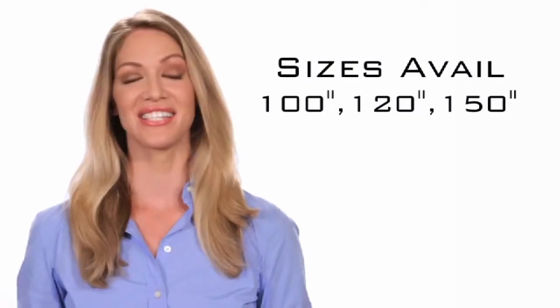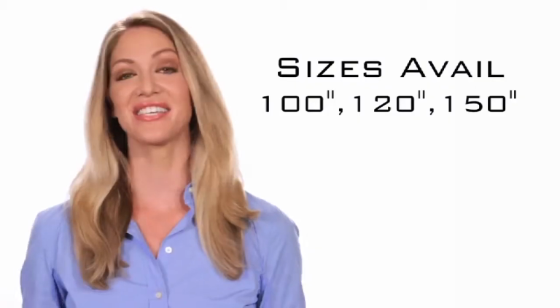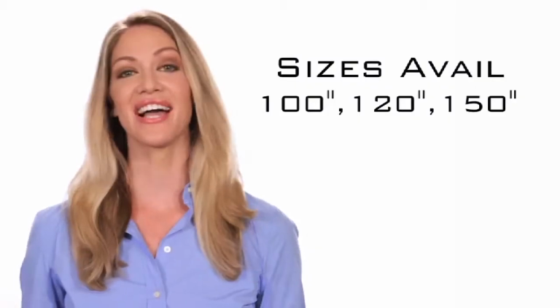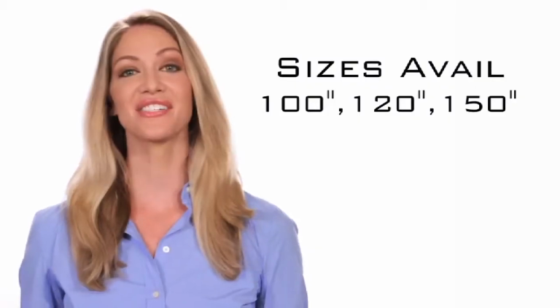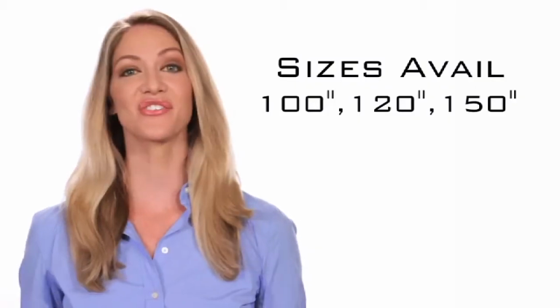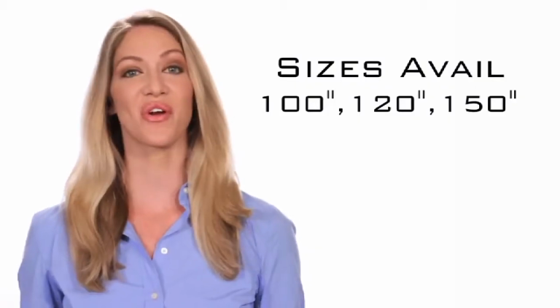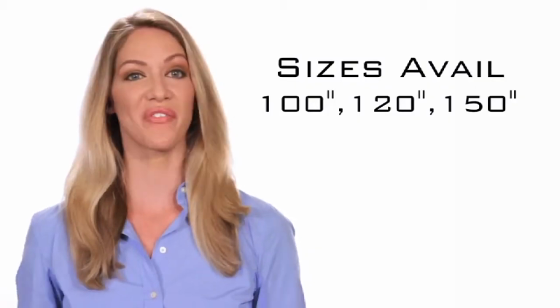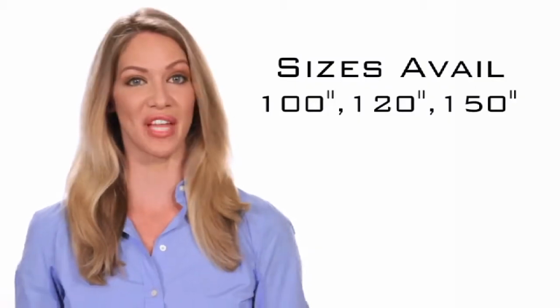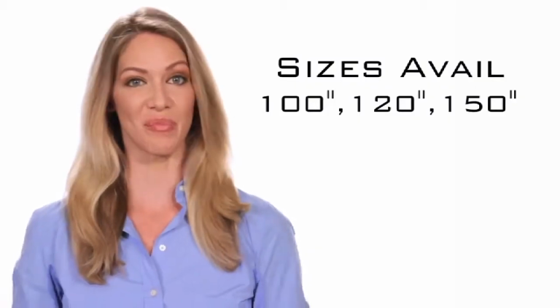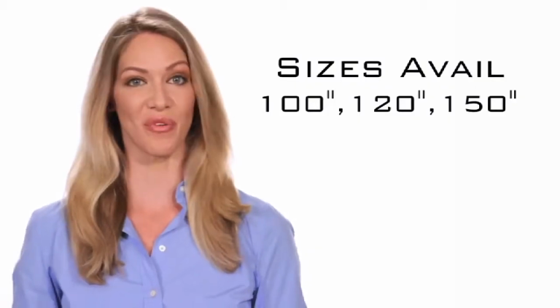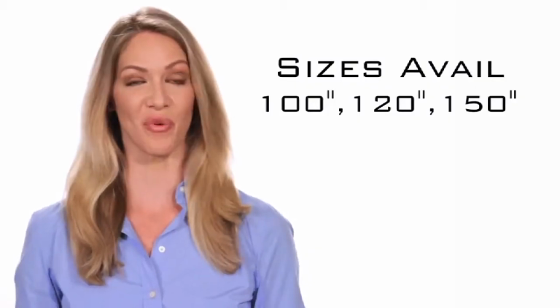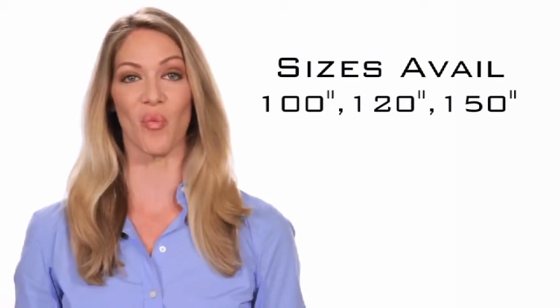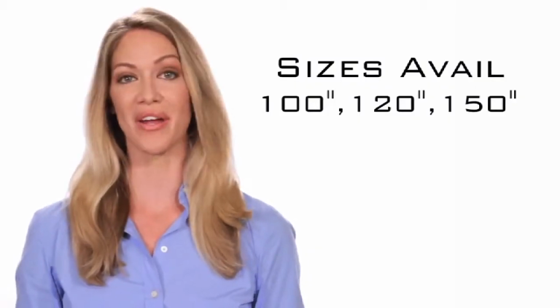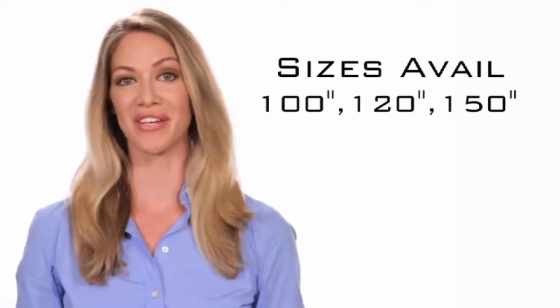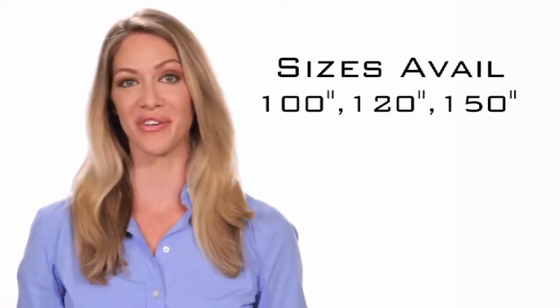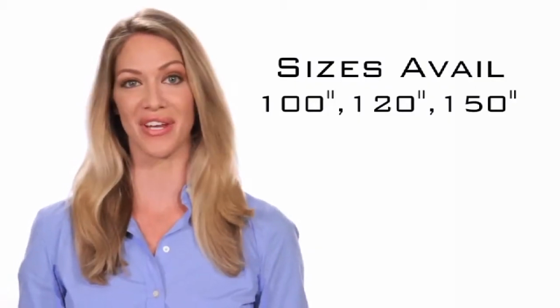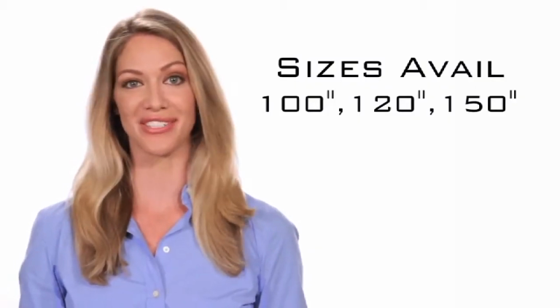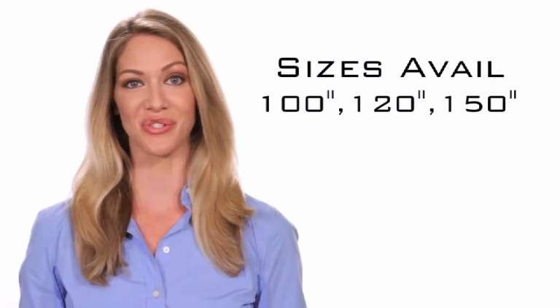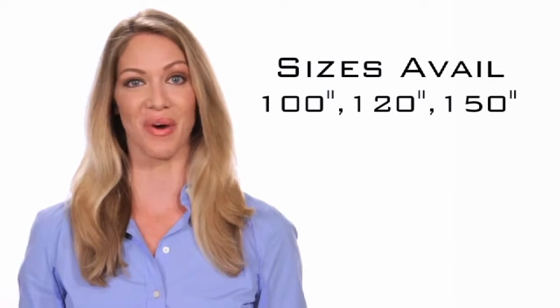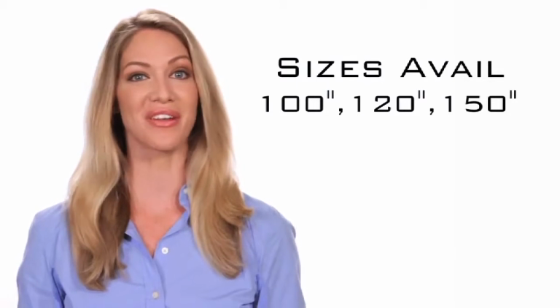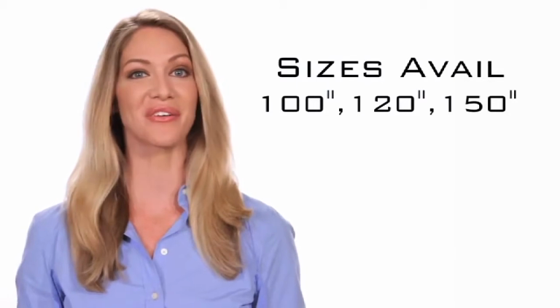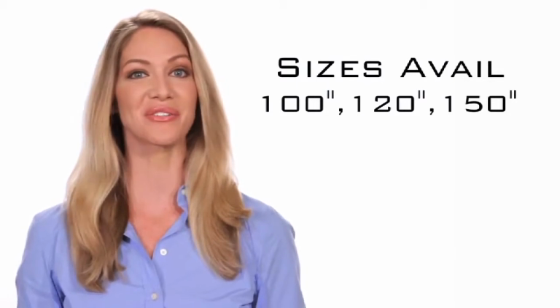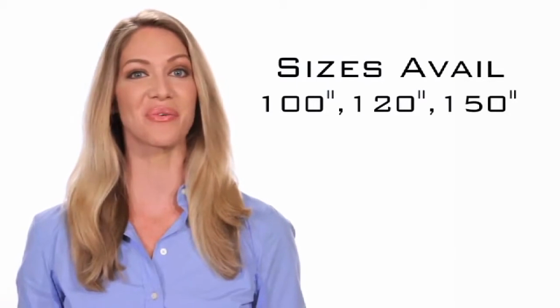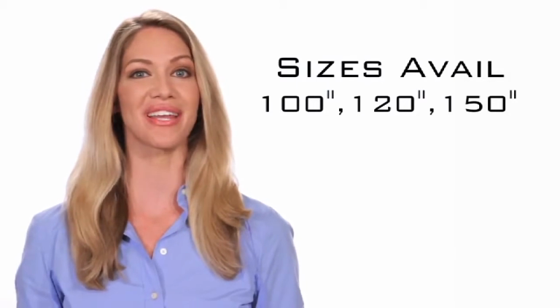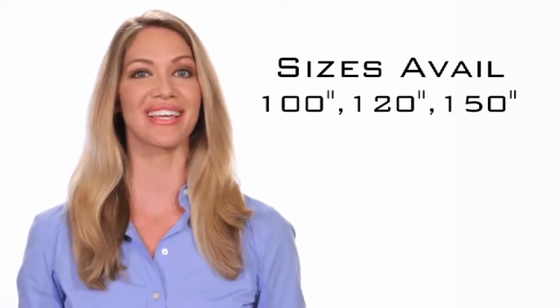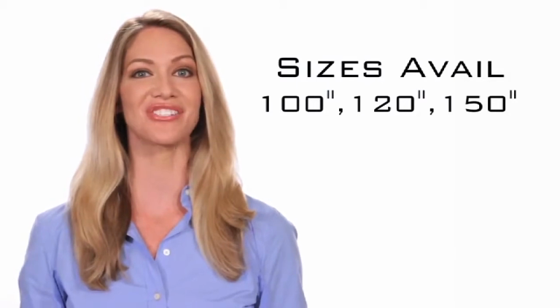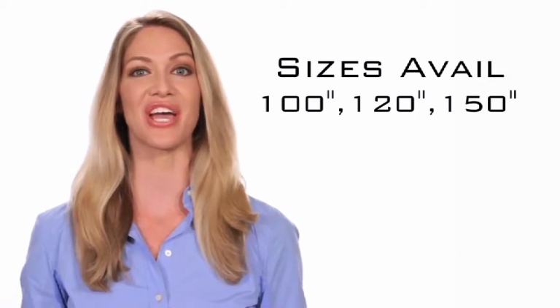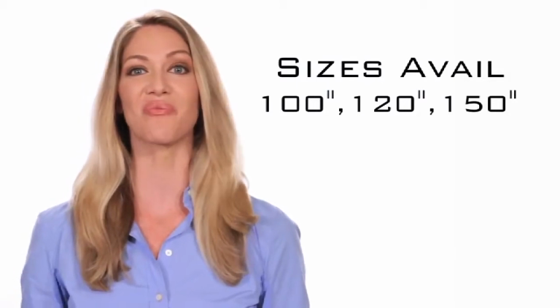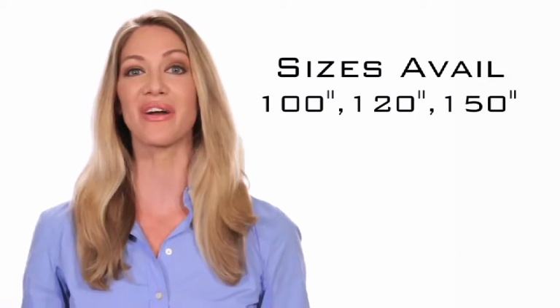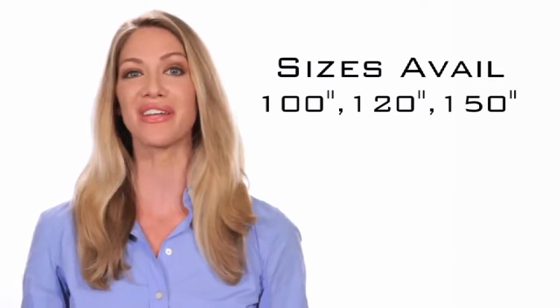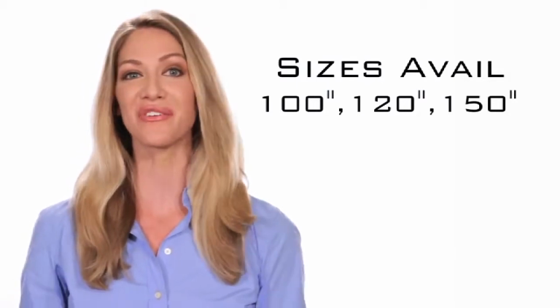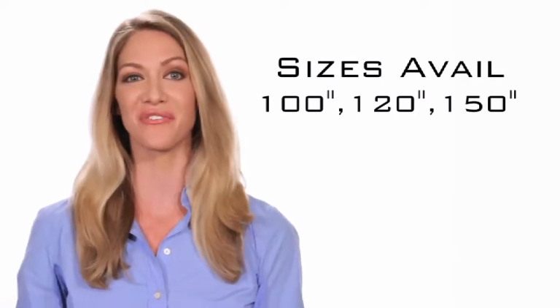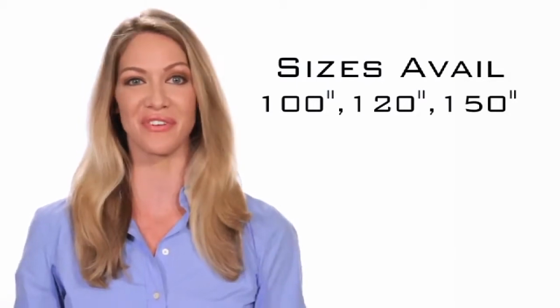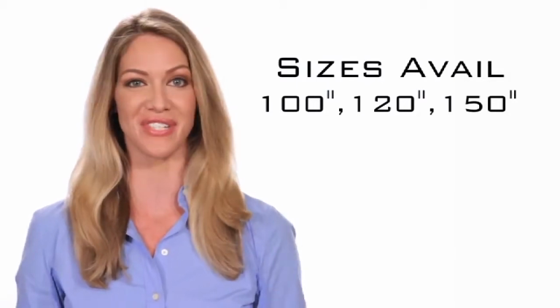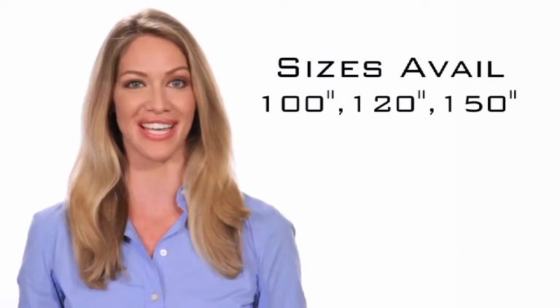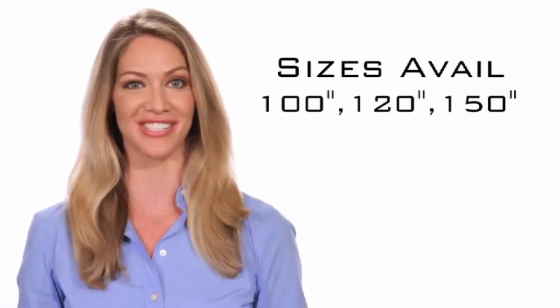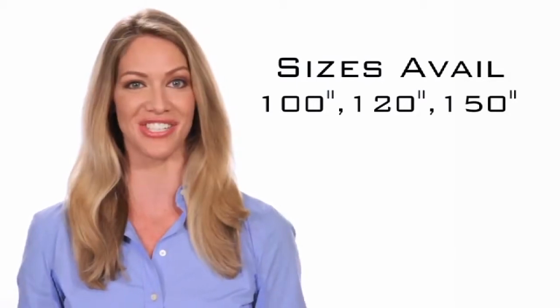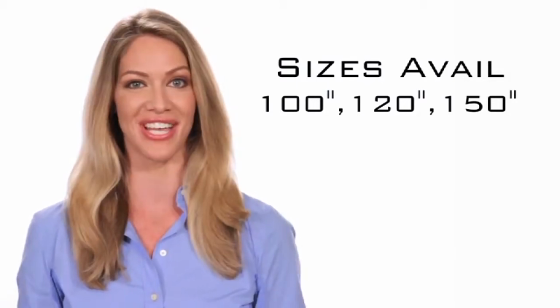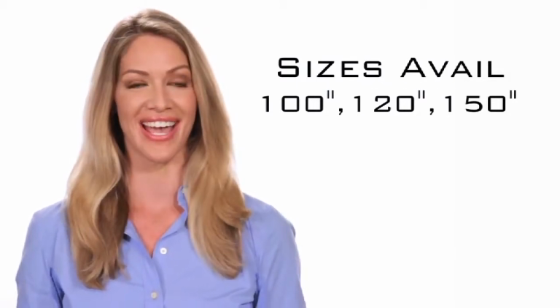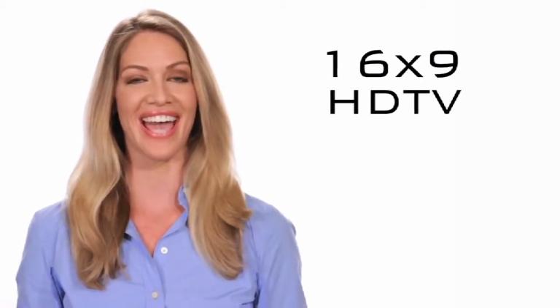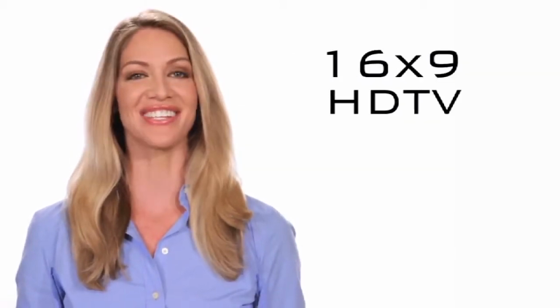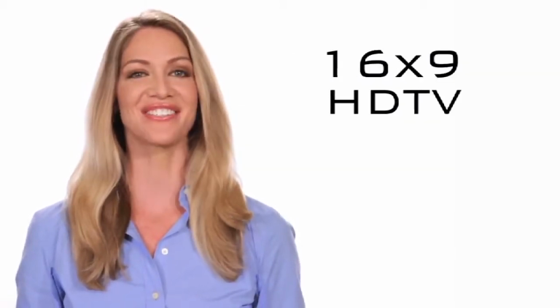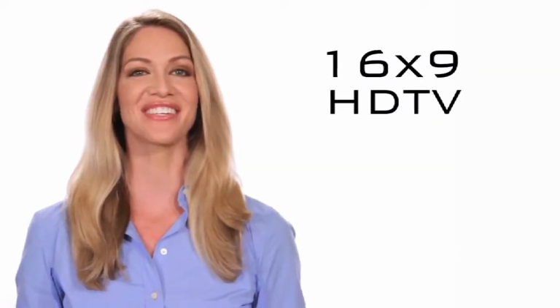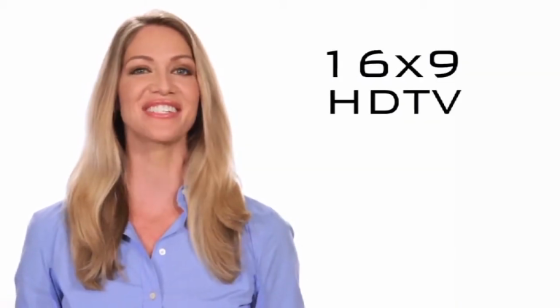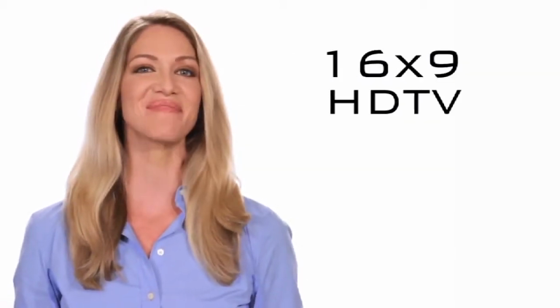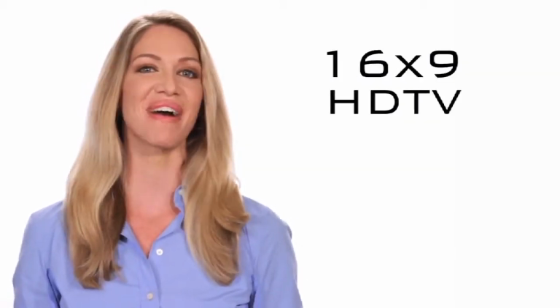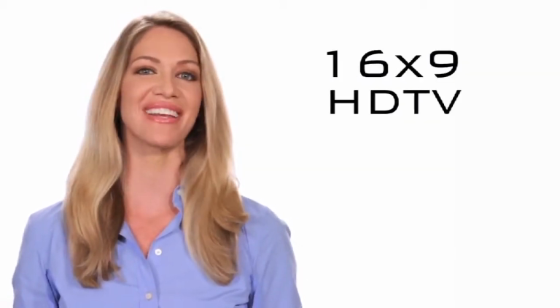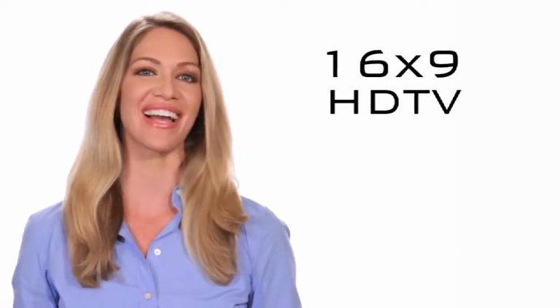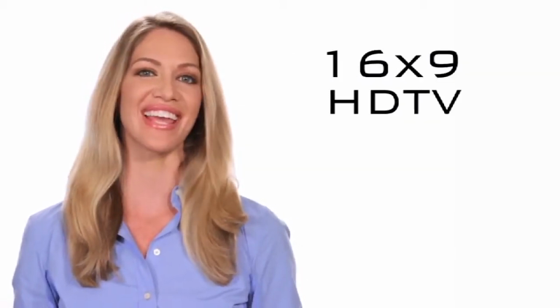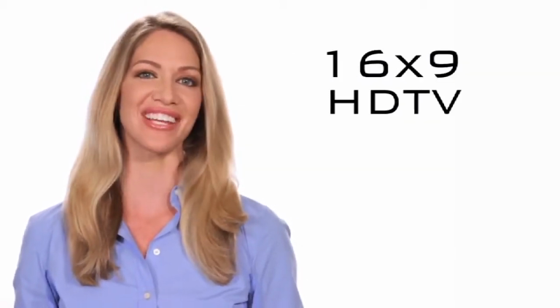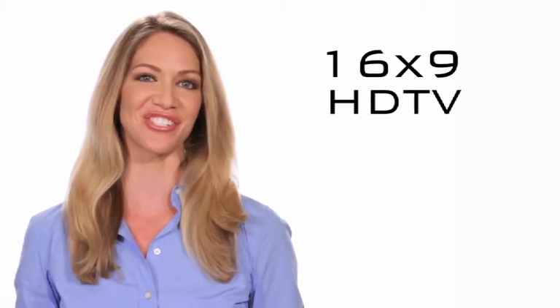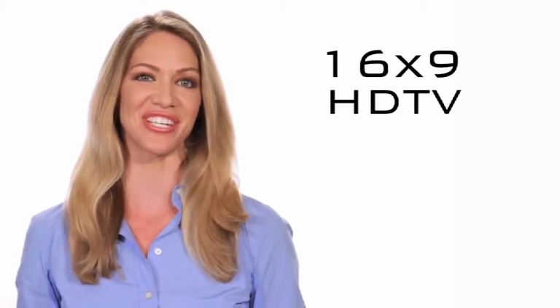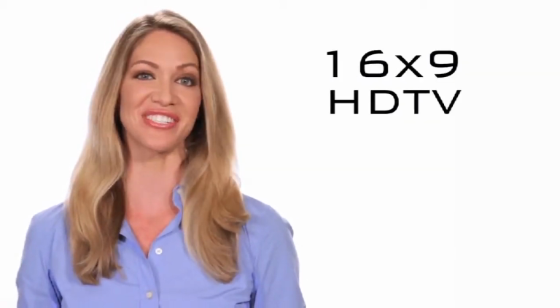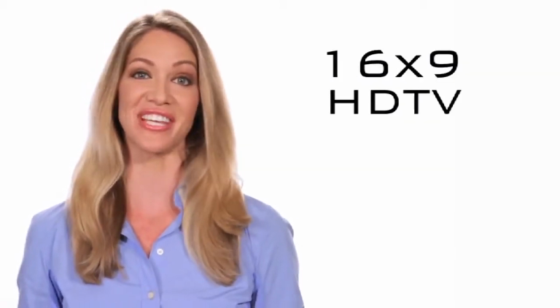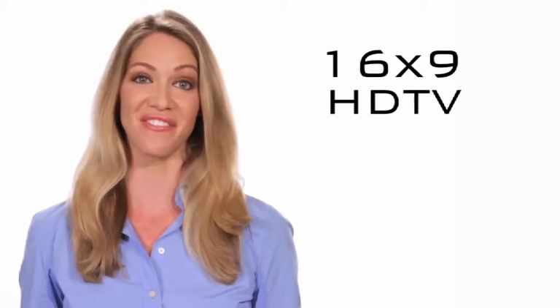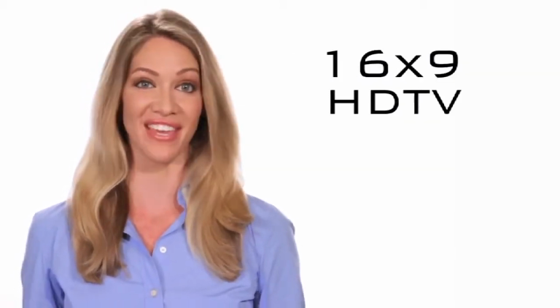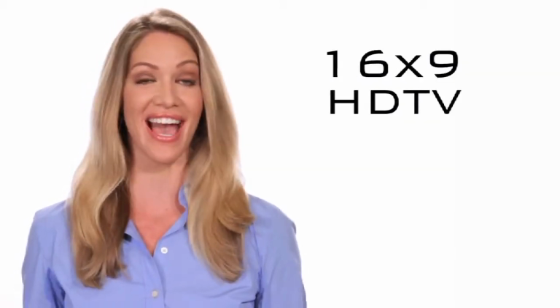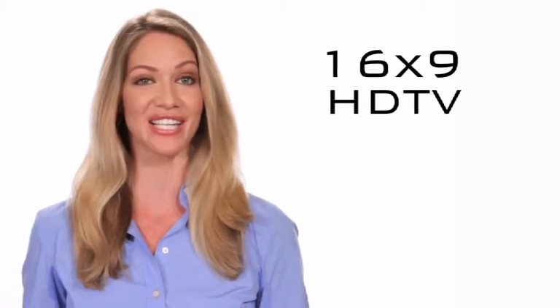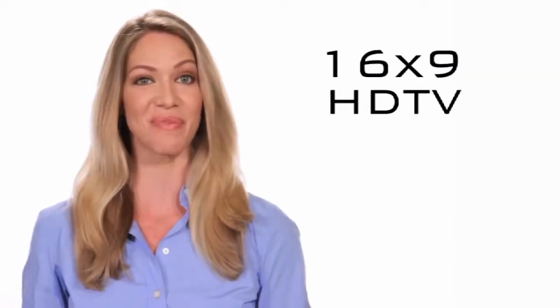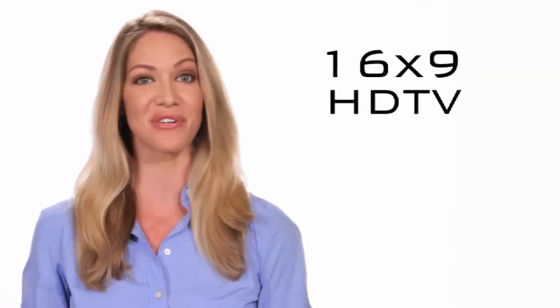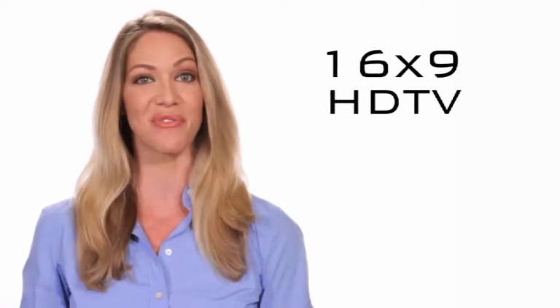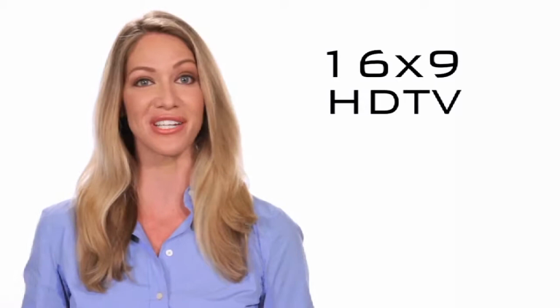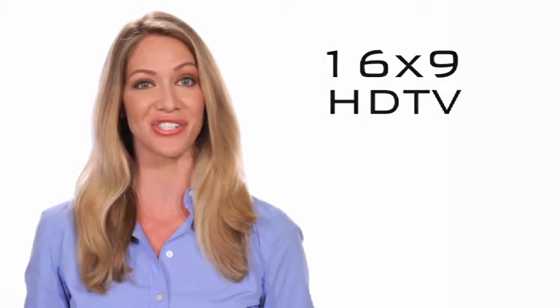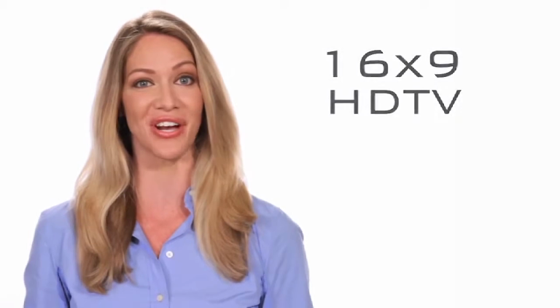Sizes are available from 100 inch, 120 inch, and 150 inch in a 16x9 HDTV aspect ratio.